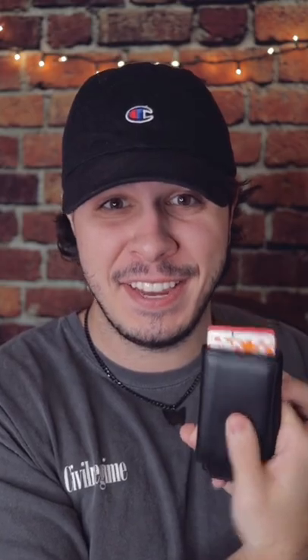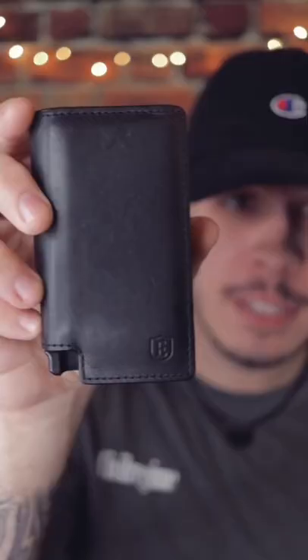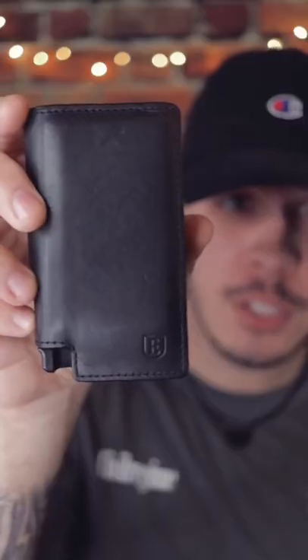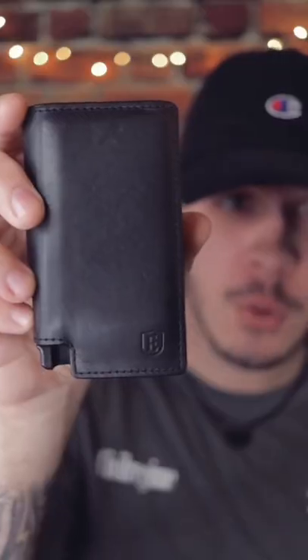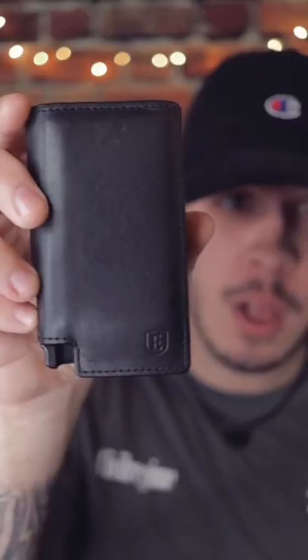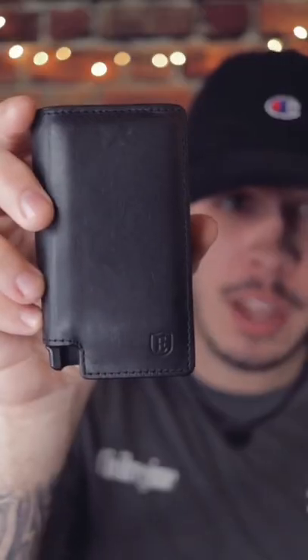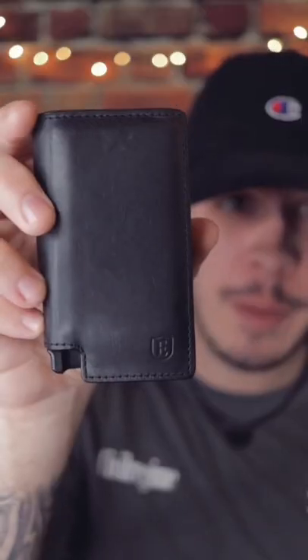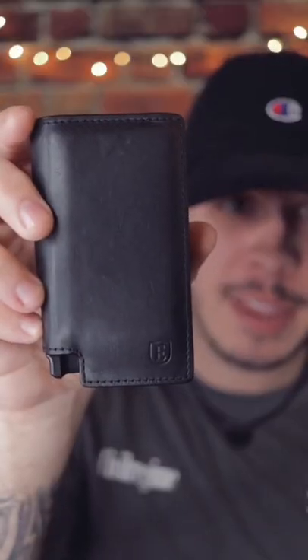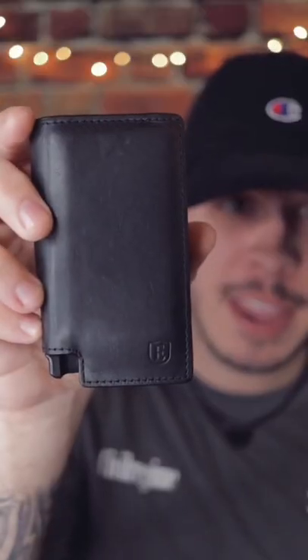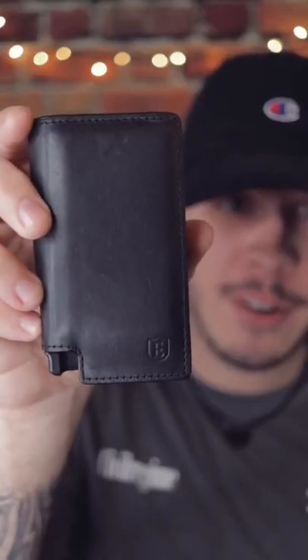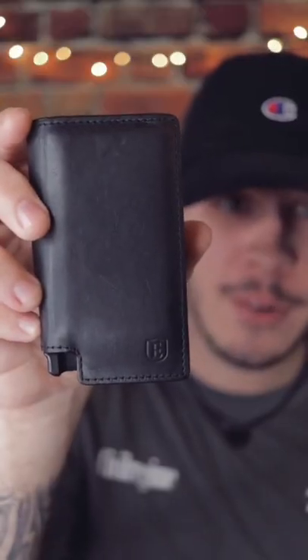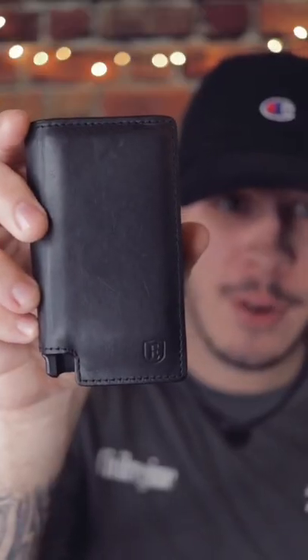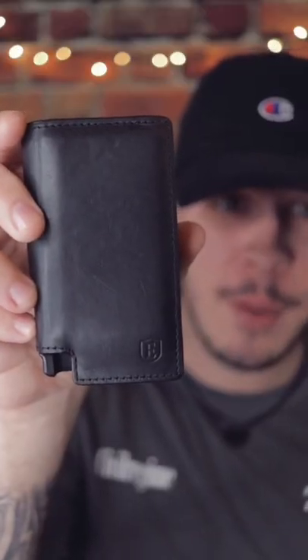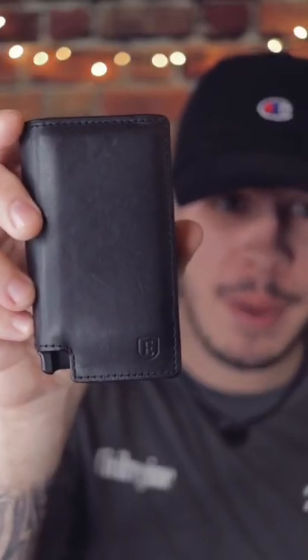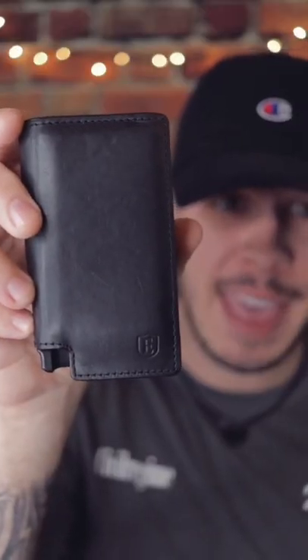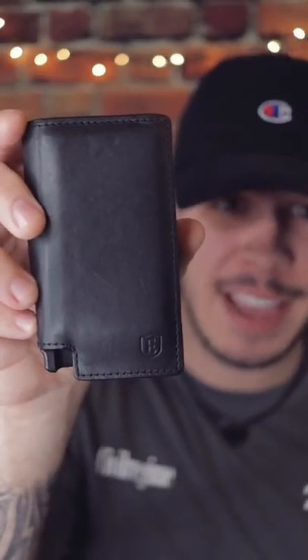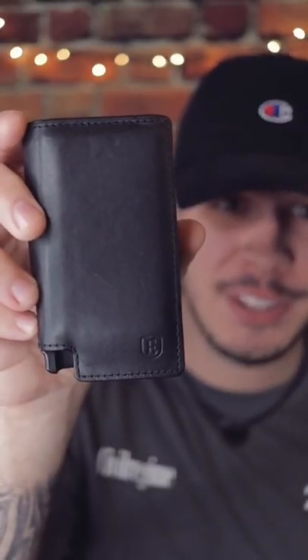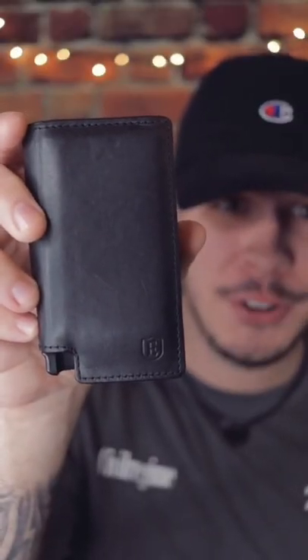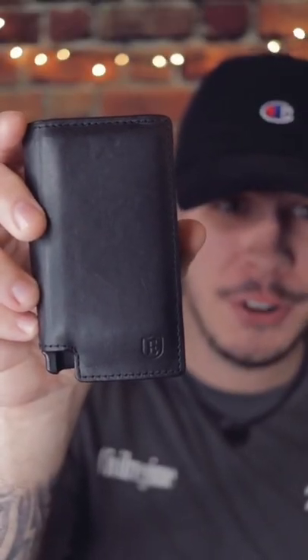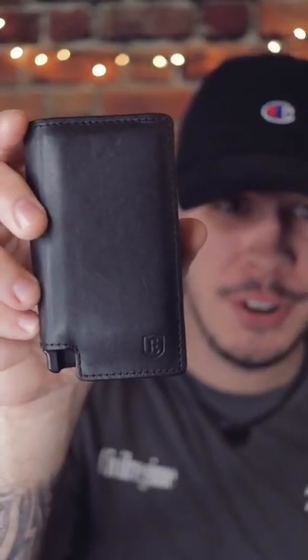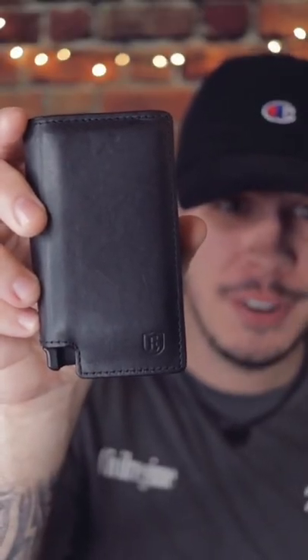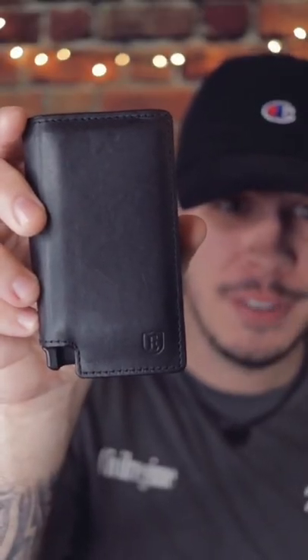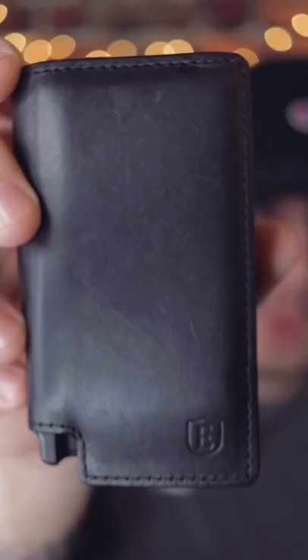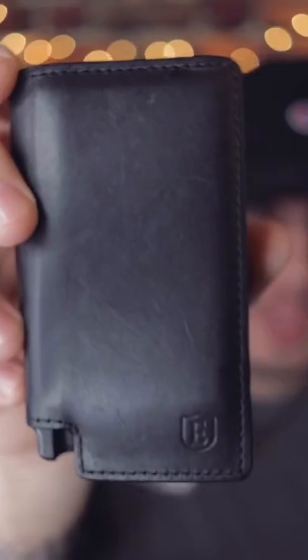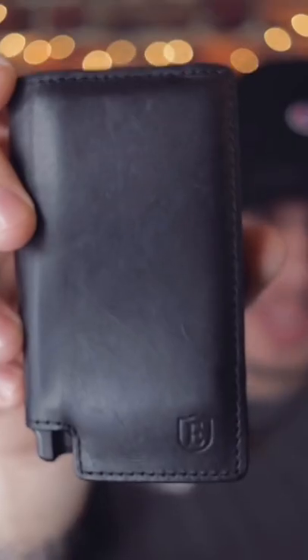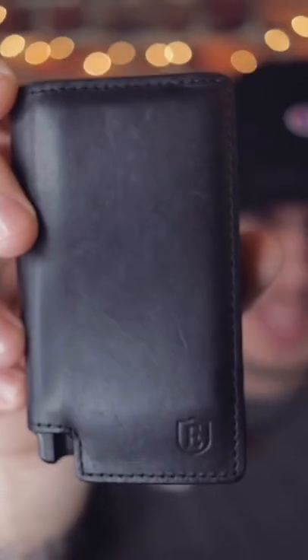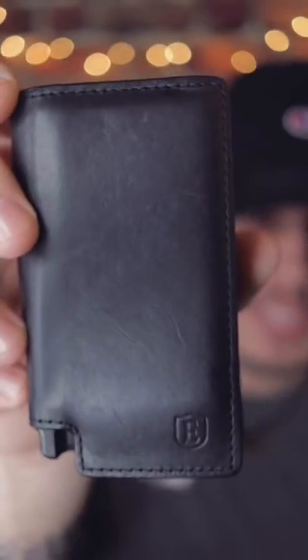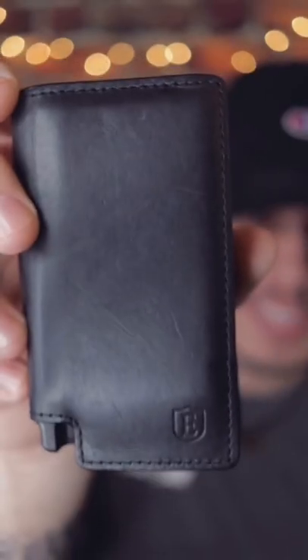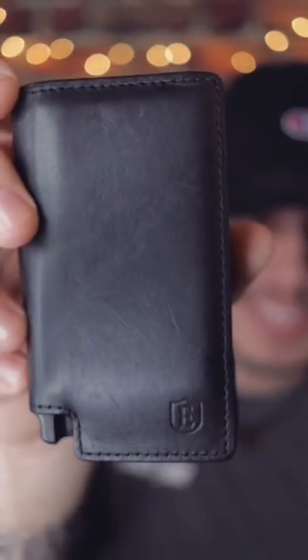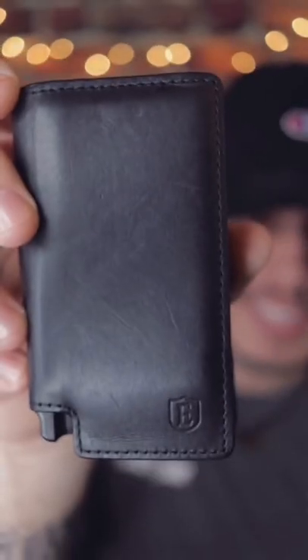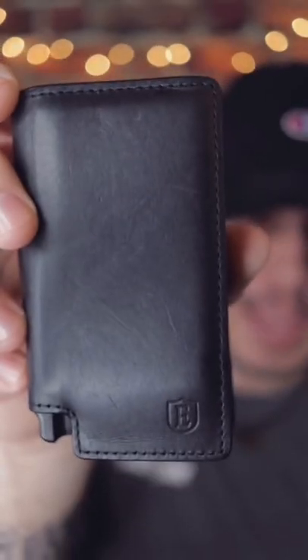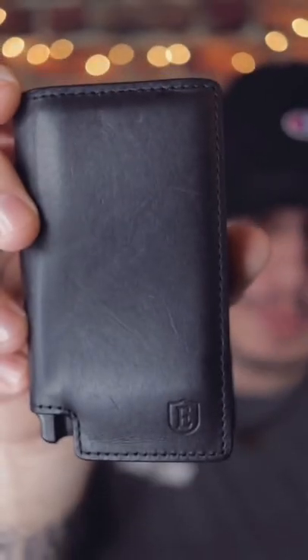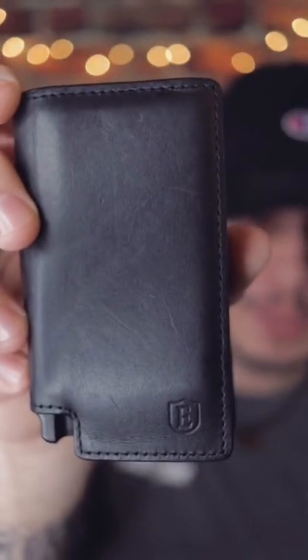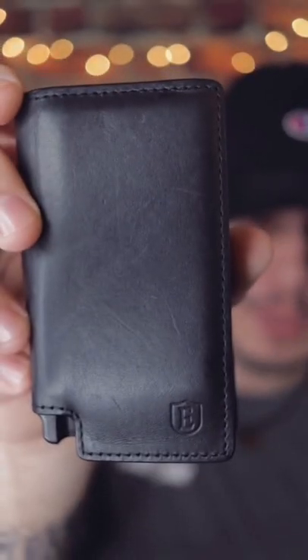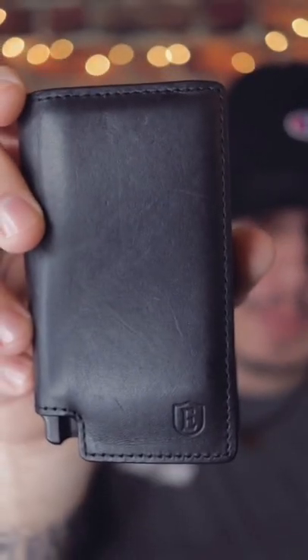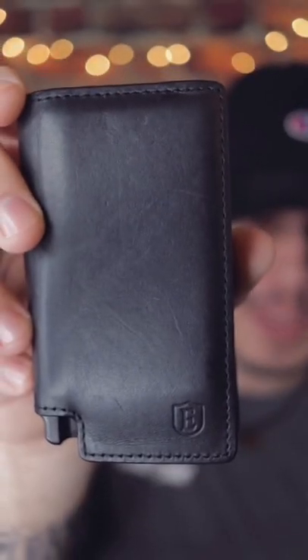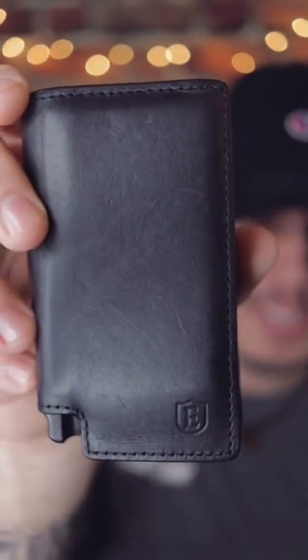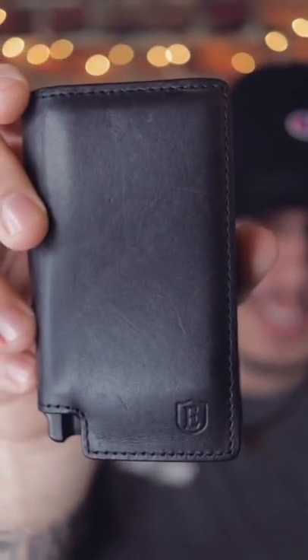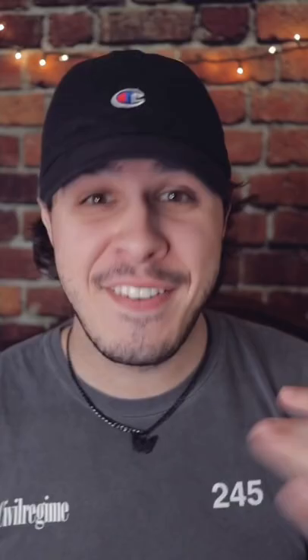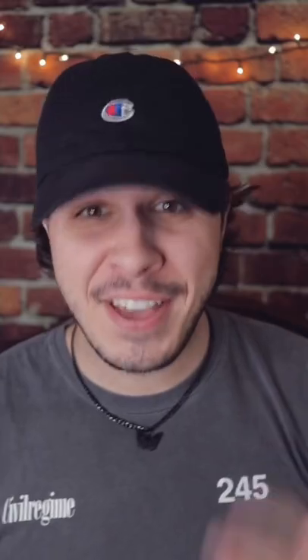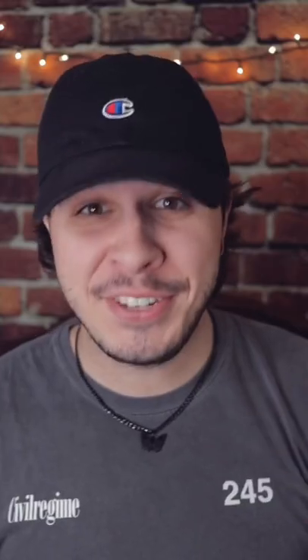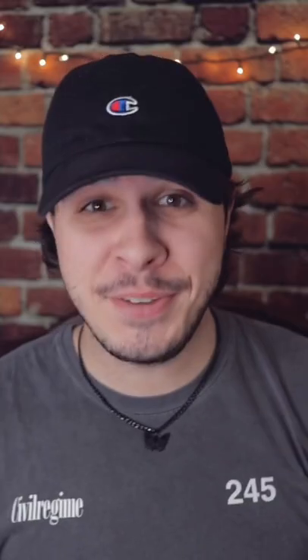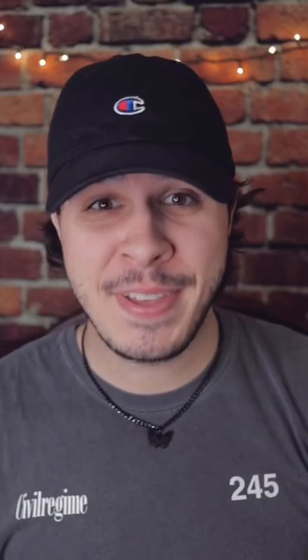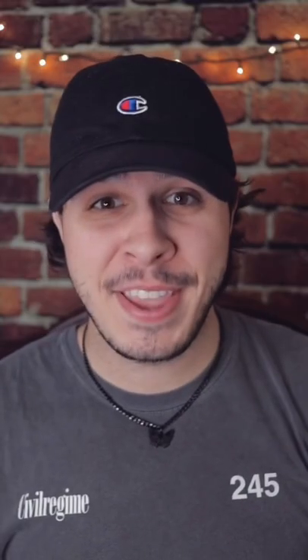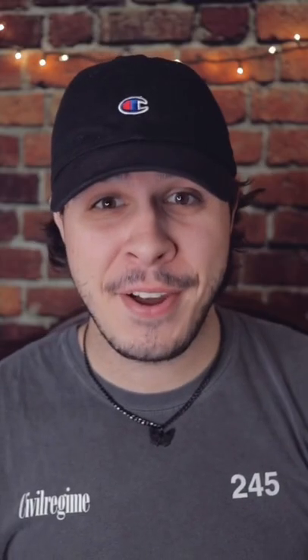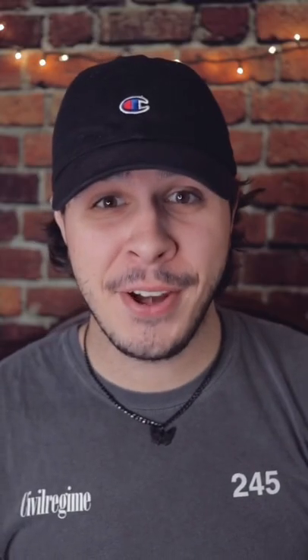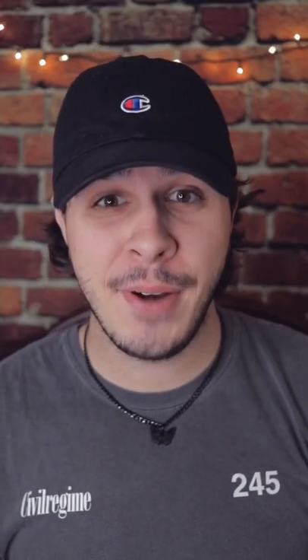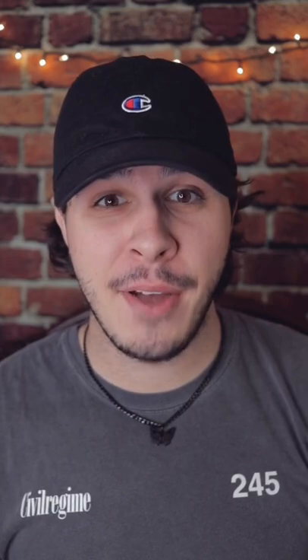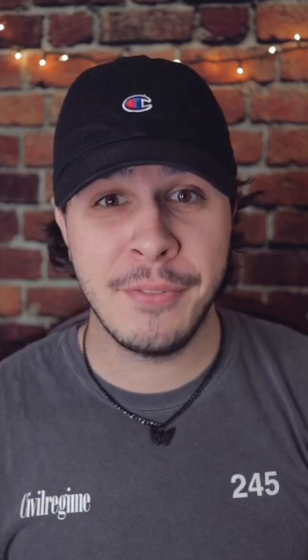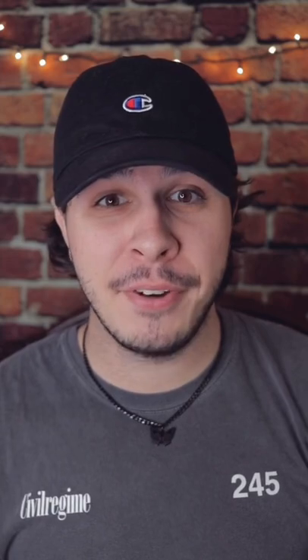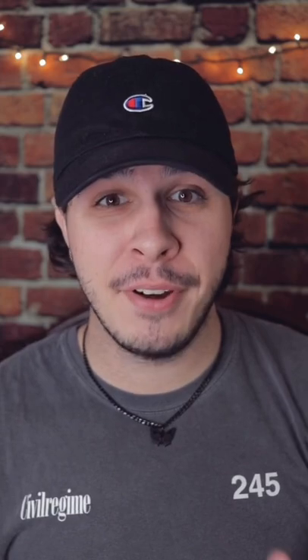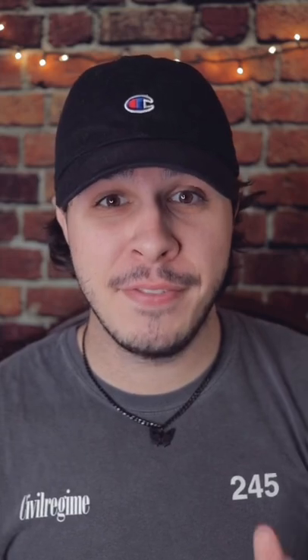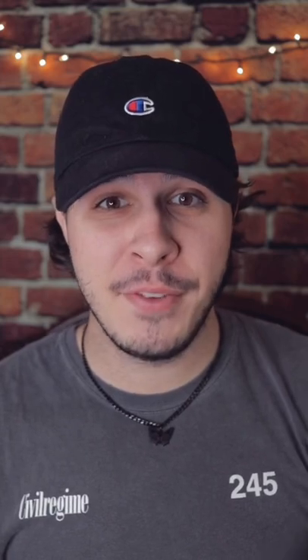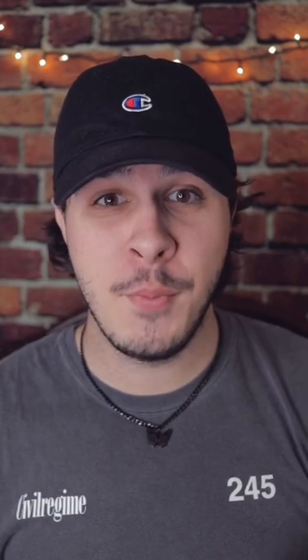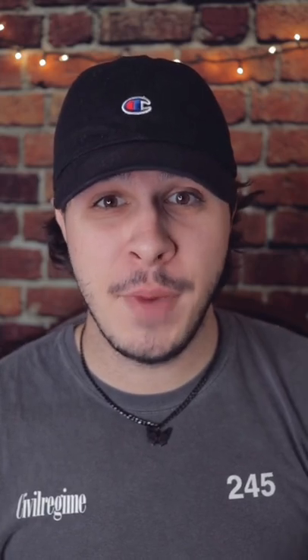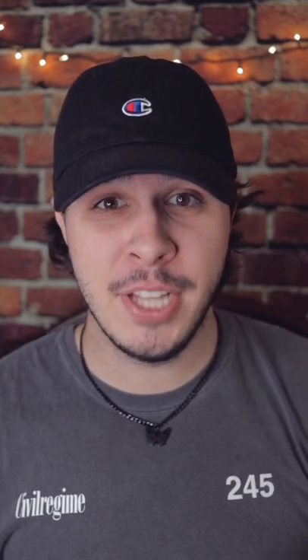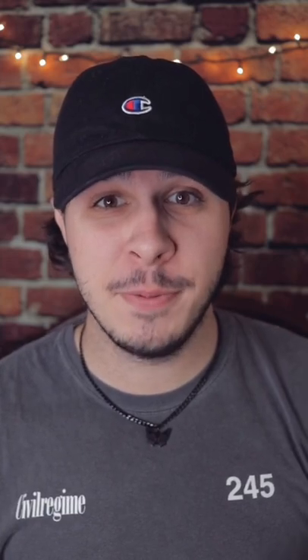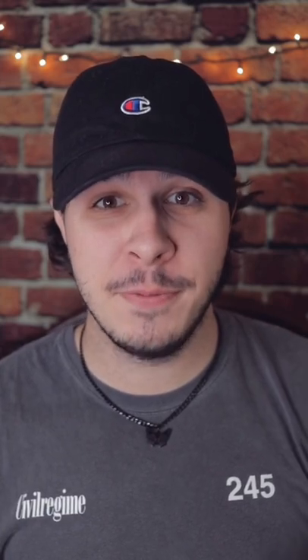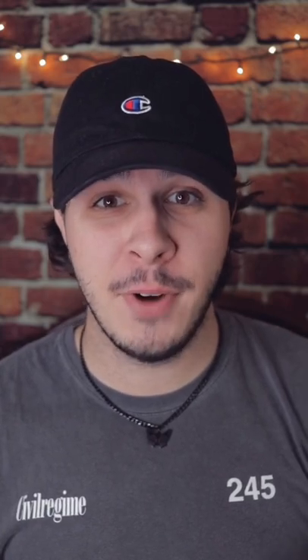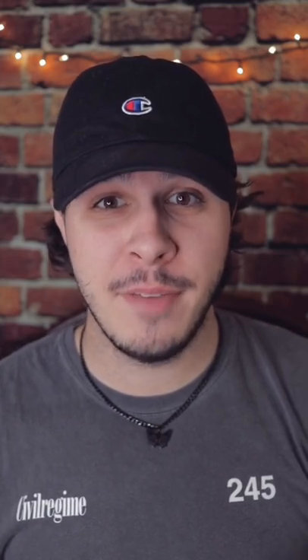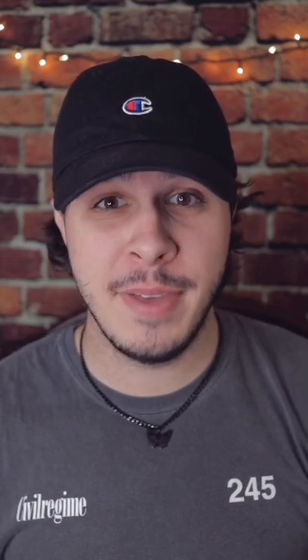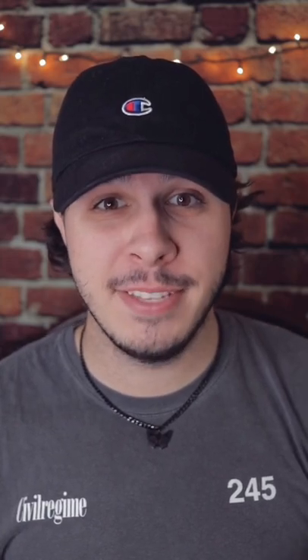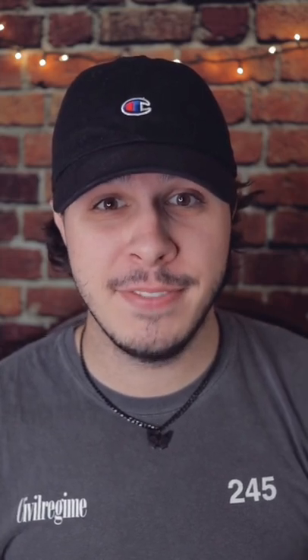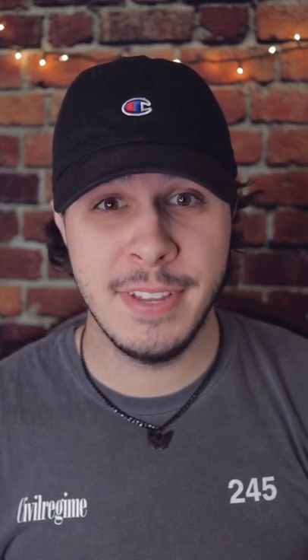This is the wallet I've been carrying around by Exter. The quality on this thing is absolutely amazing. I've actually been carrying it around for a few months before I made this video.